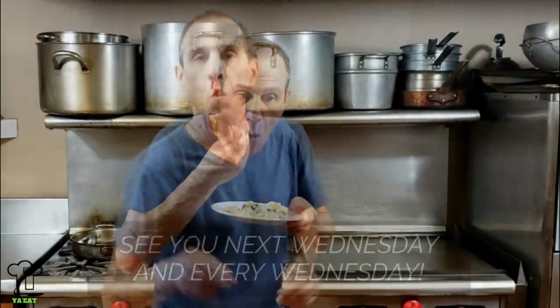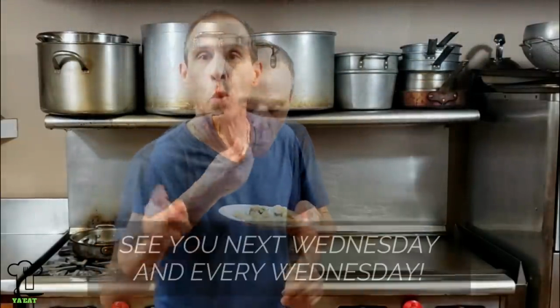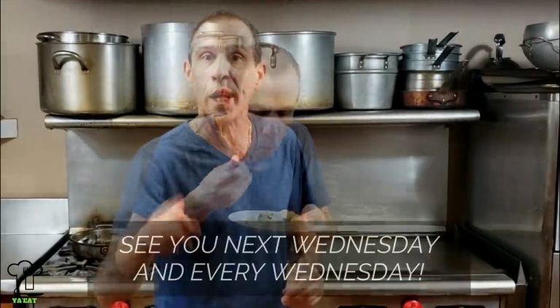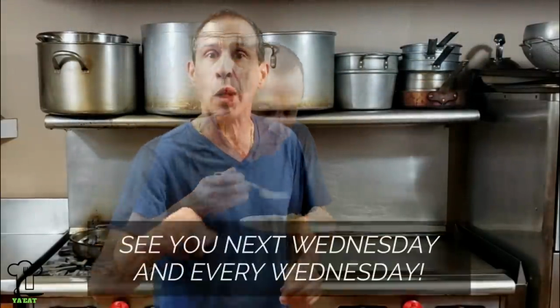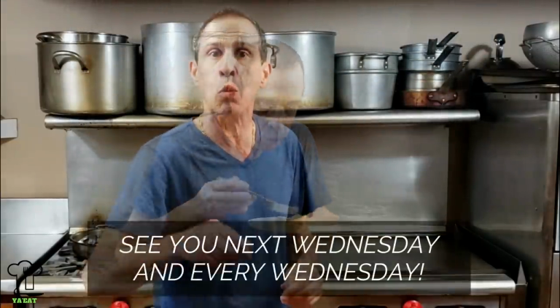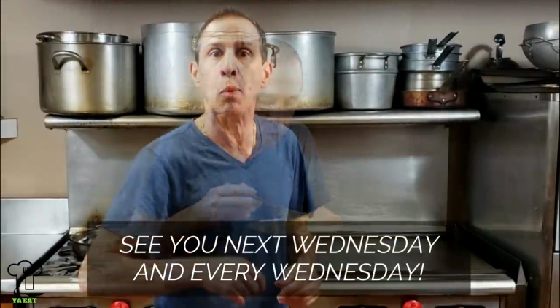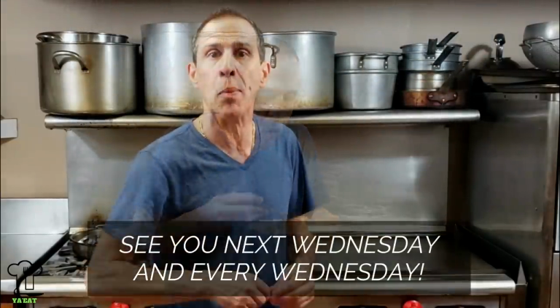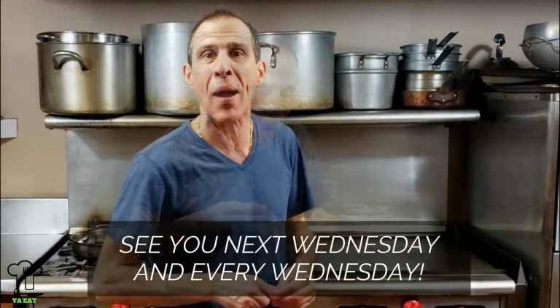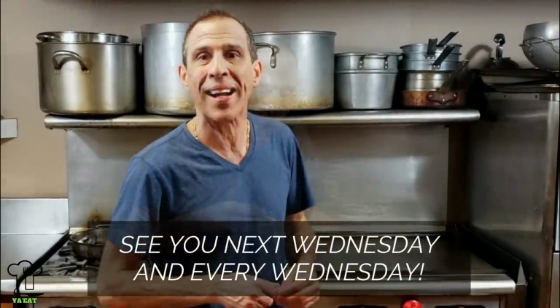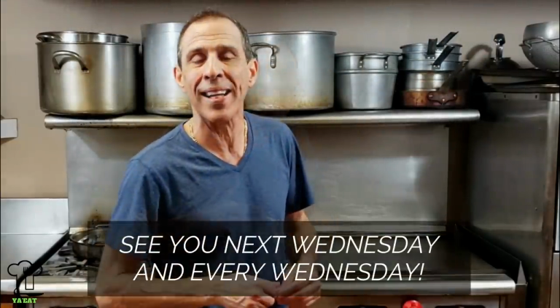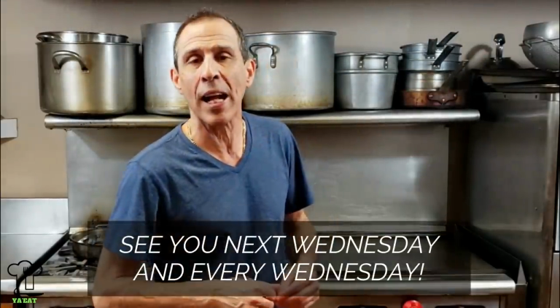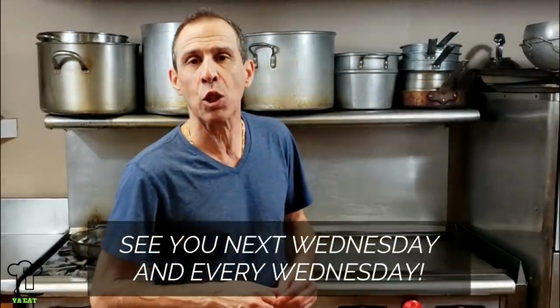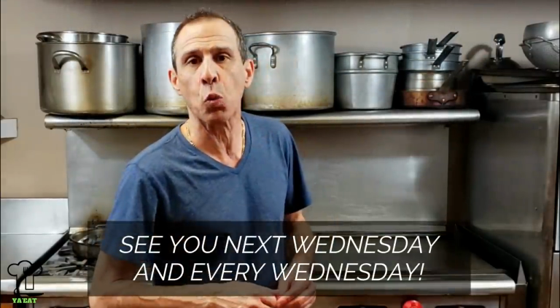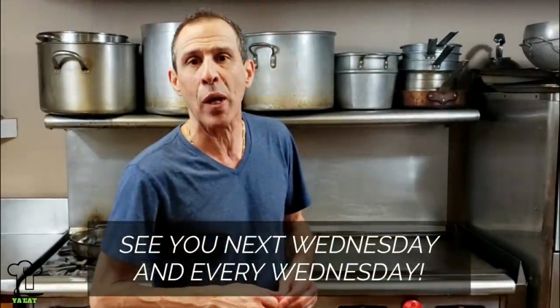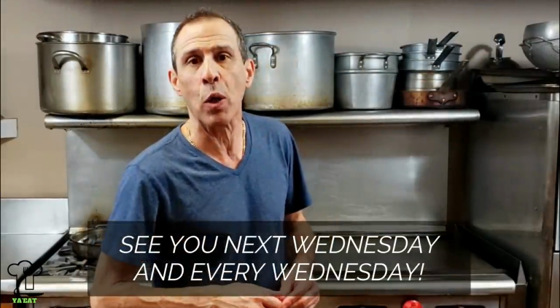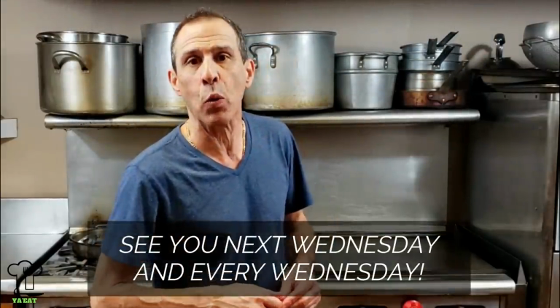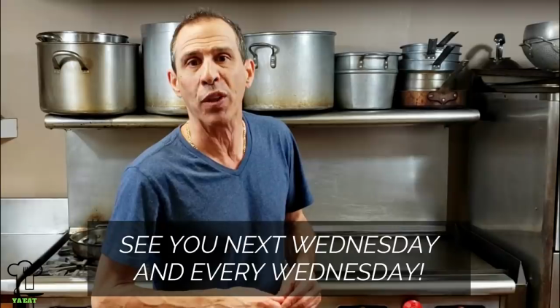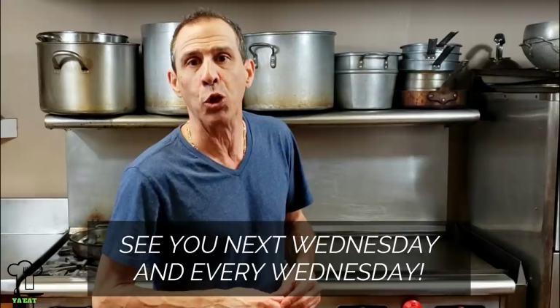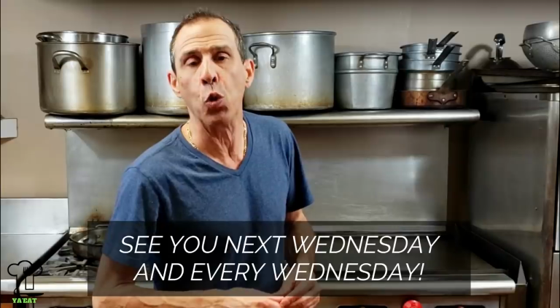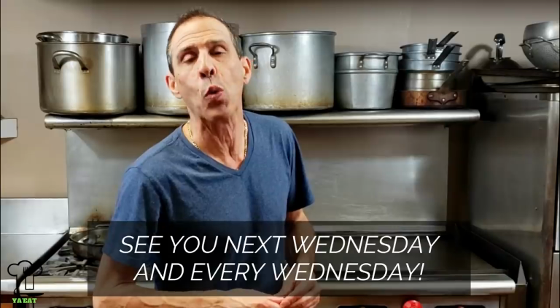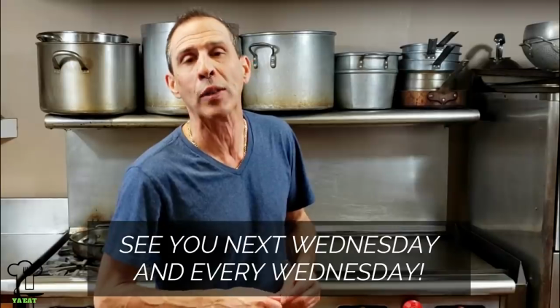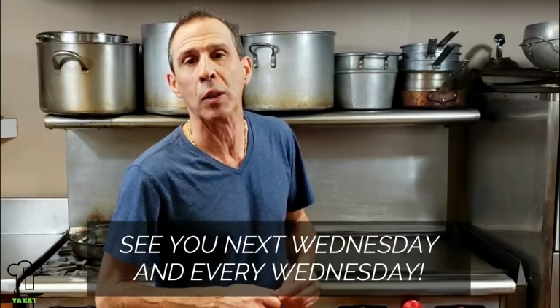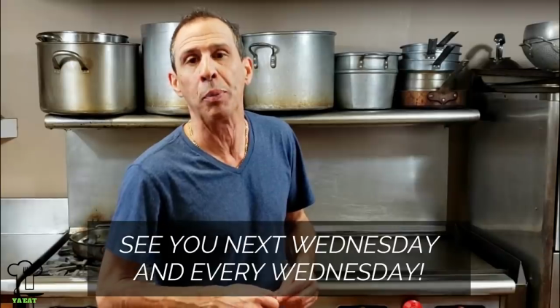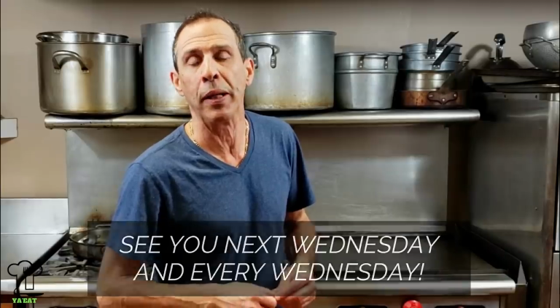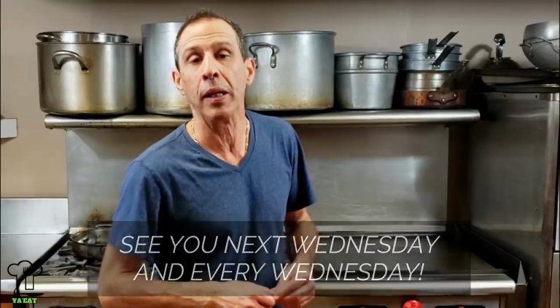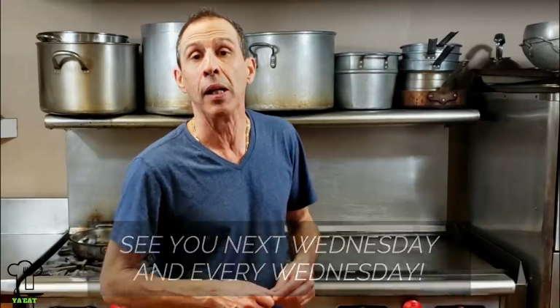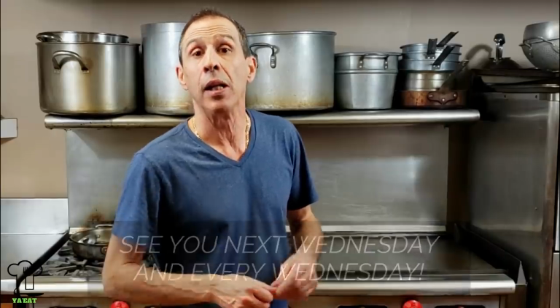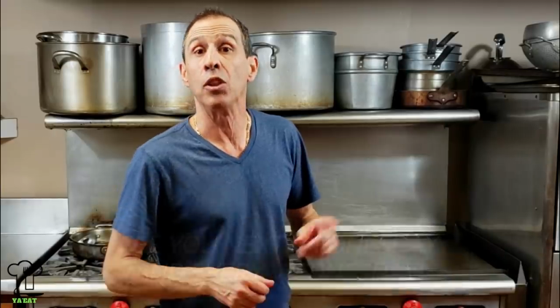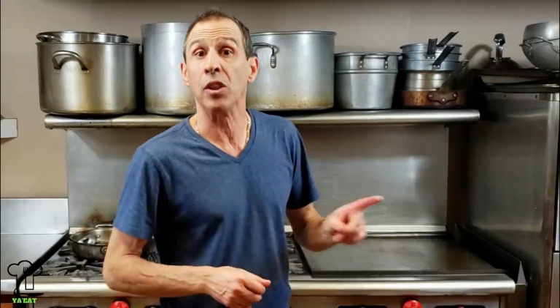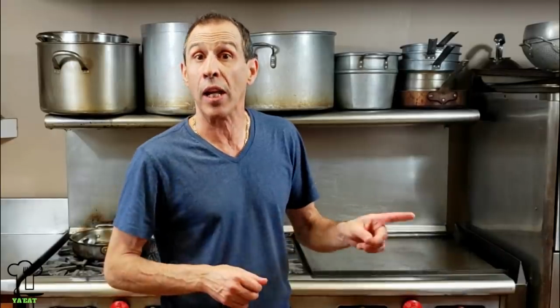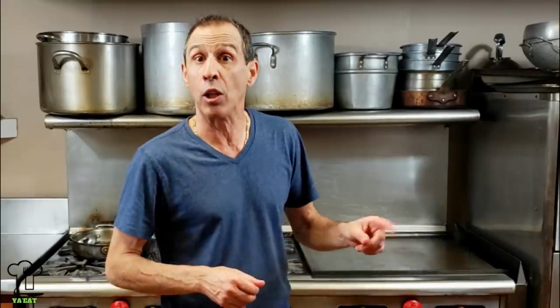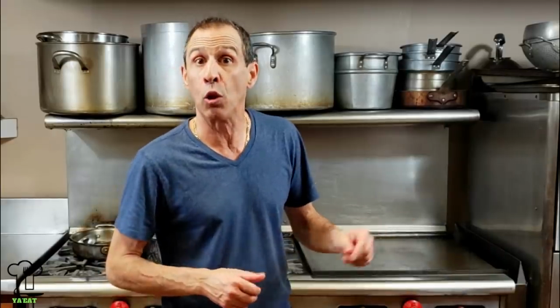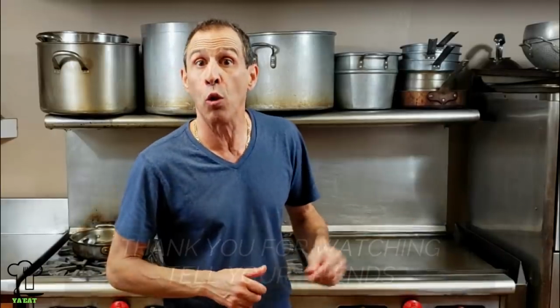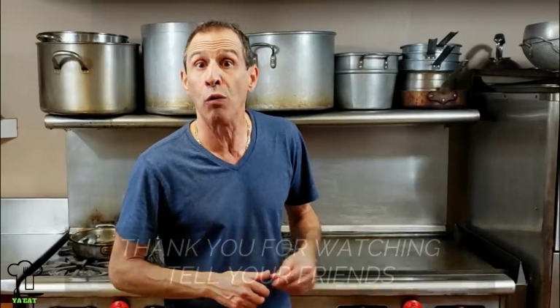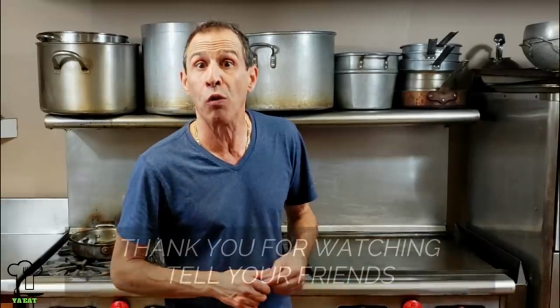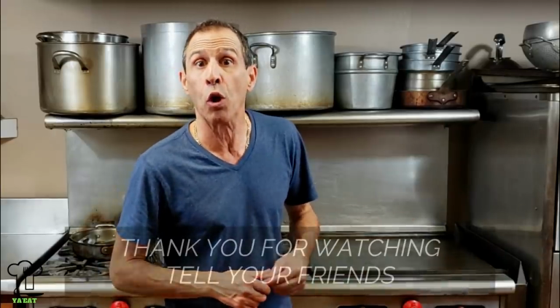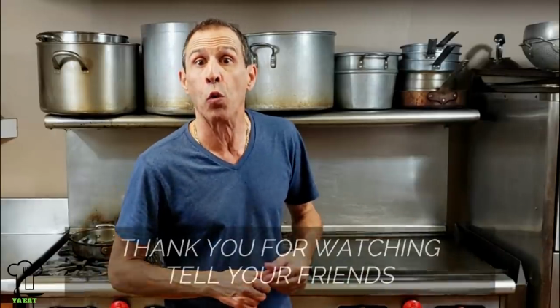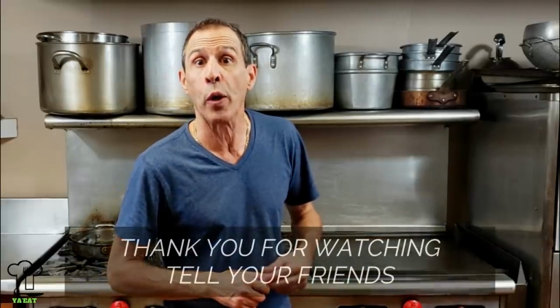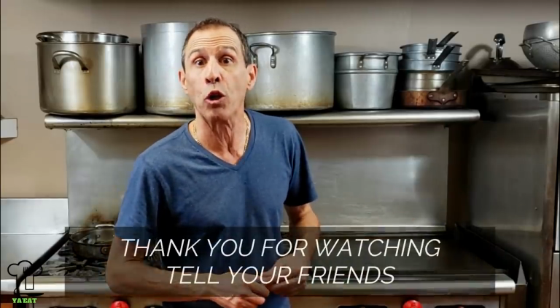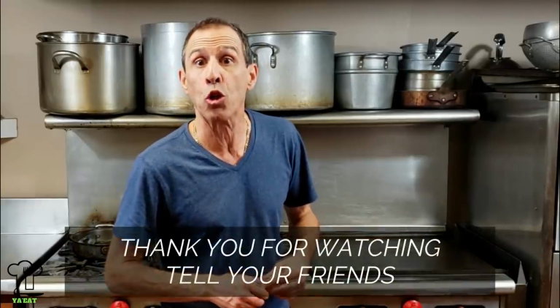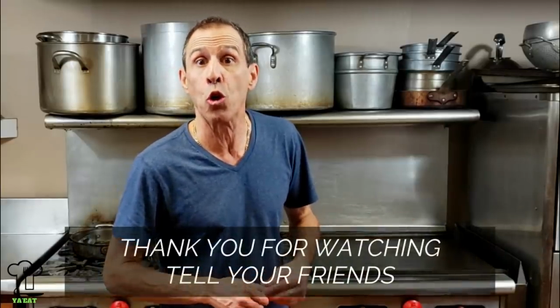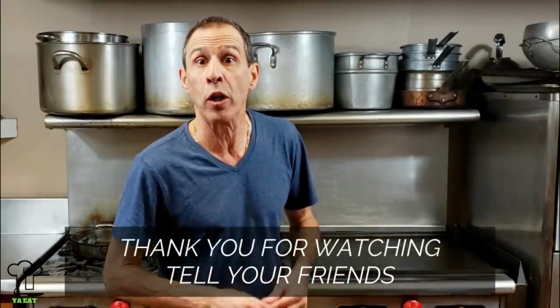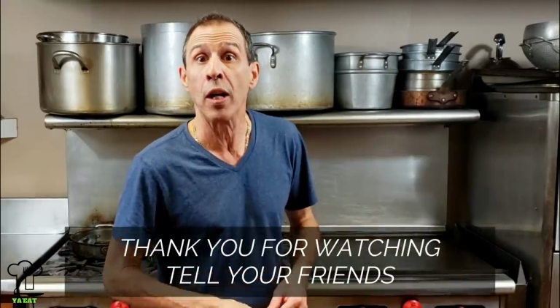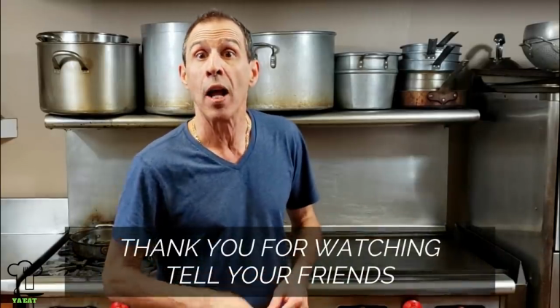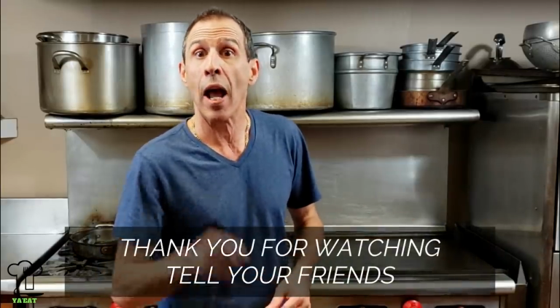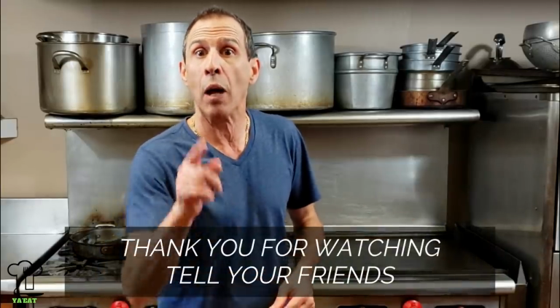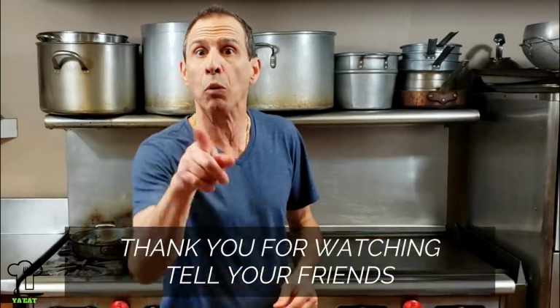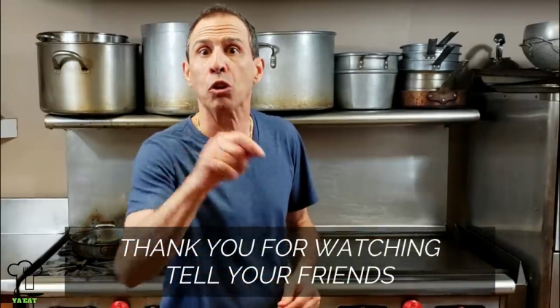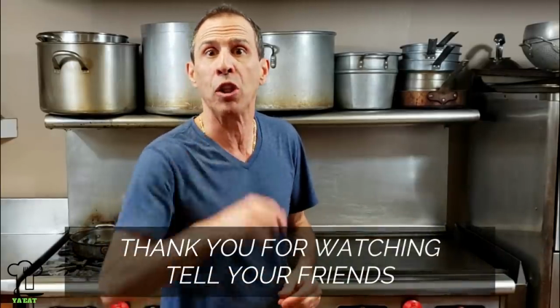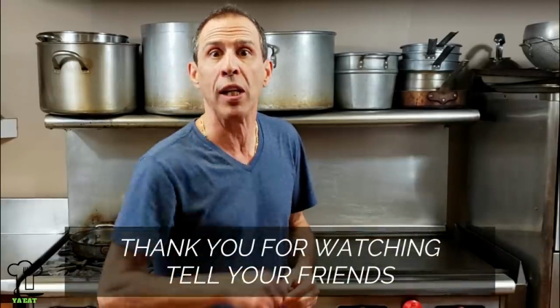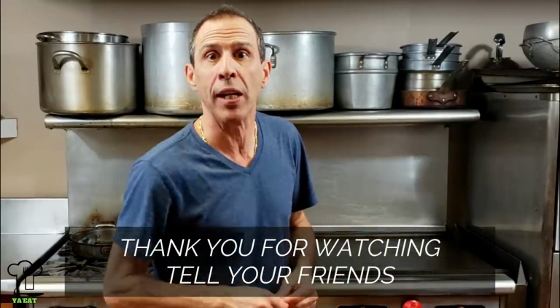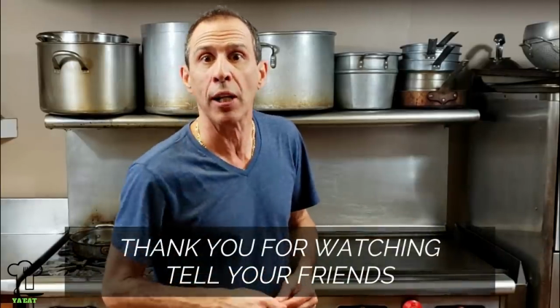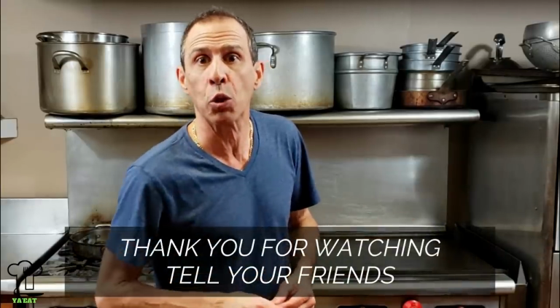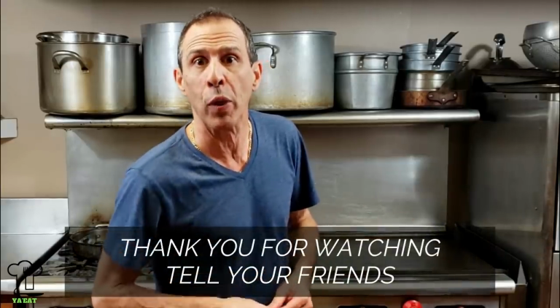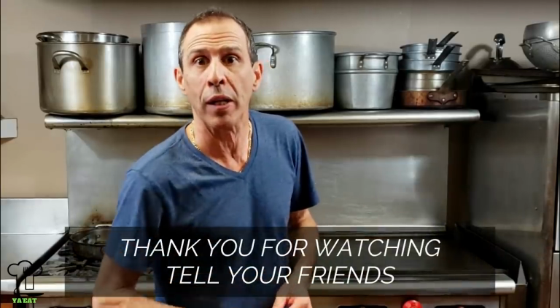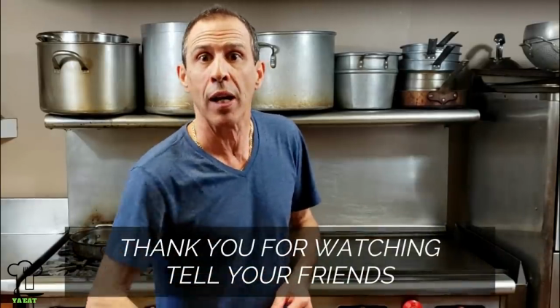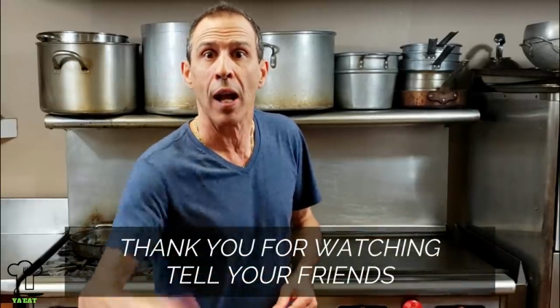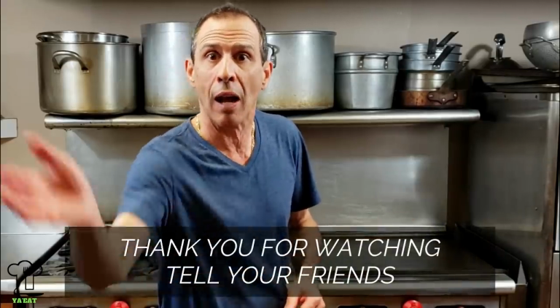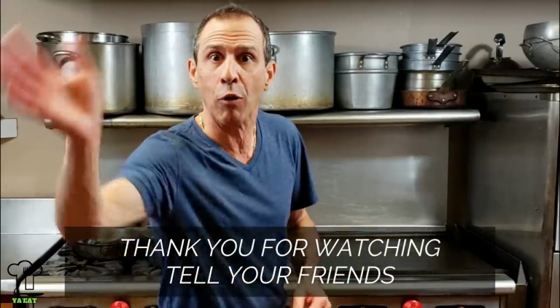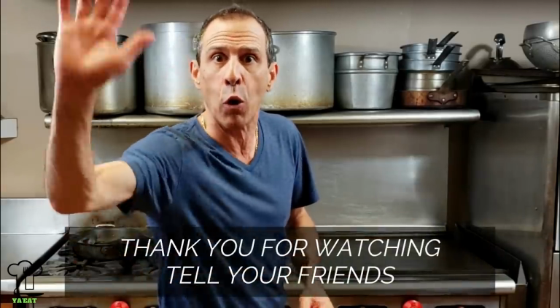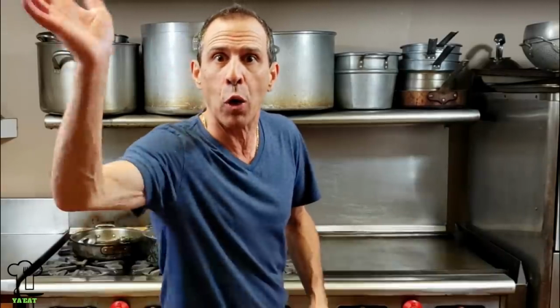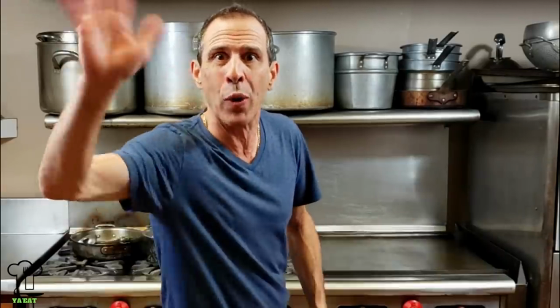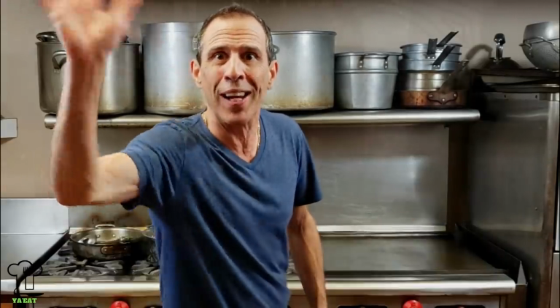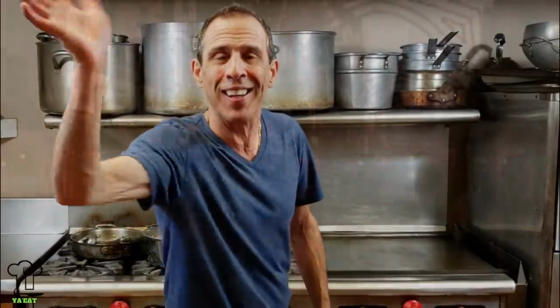We will be back next week with a new recipe. Stay tuned for a quick short and we'll see you next week. Have a great week.